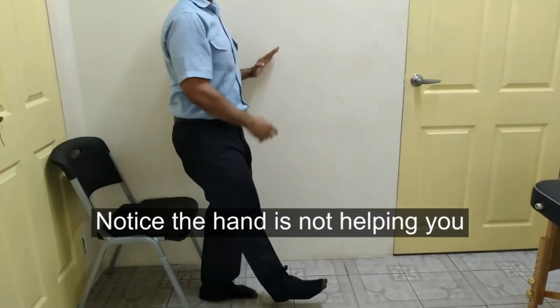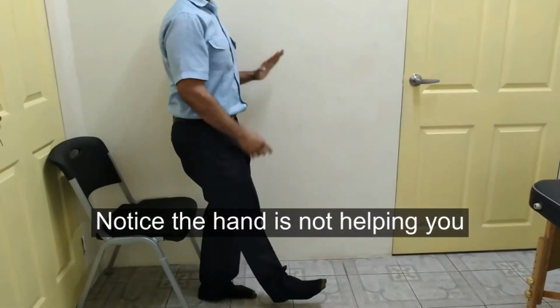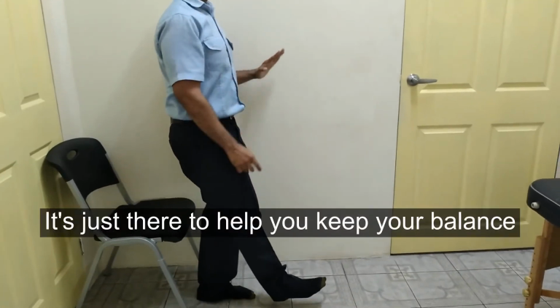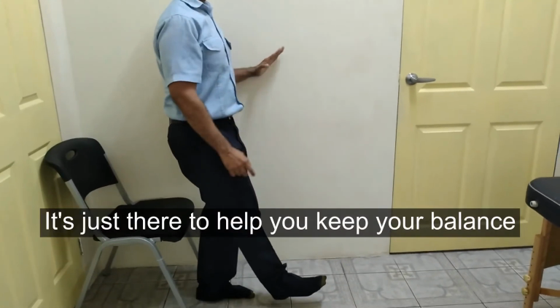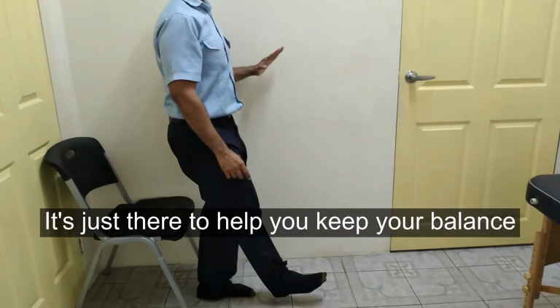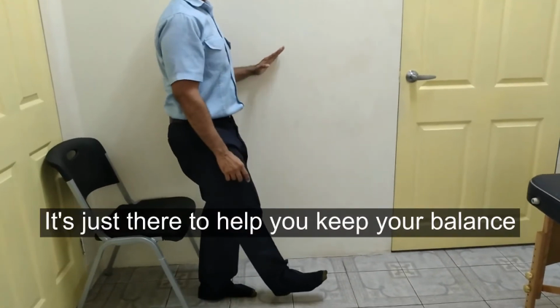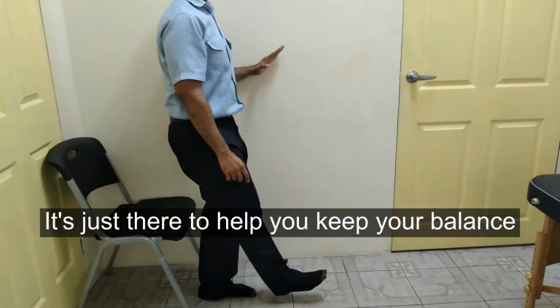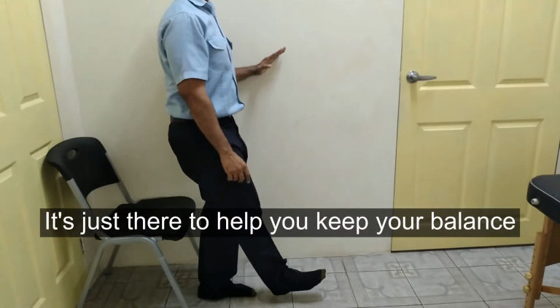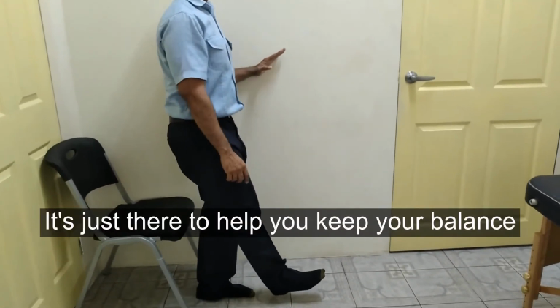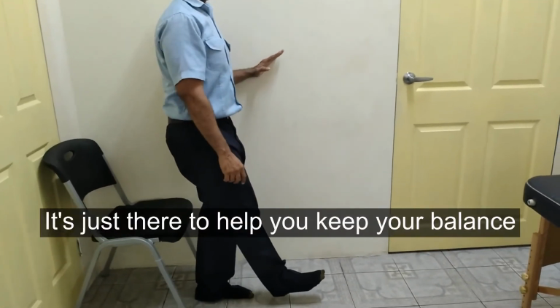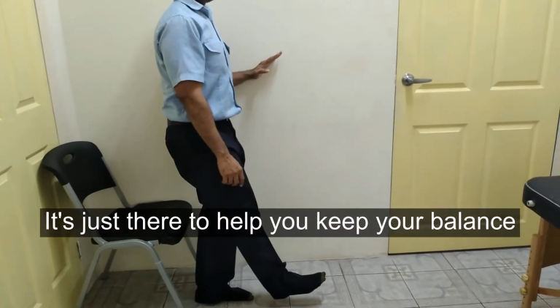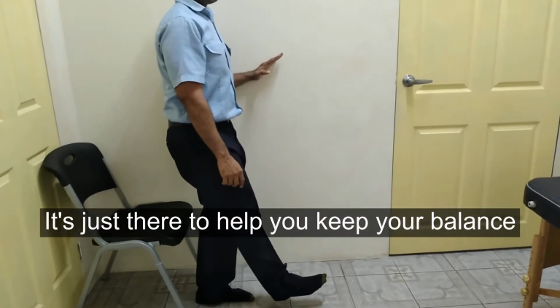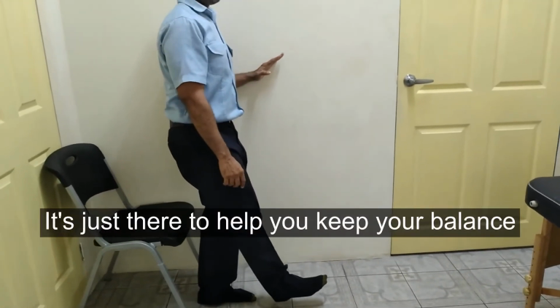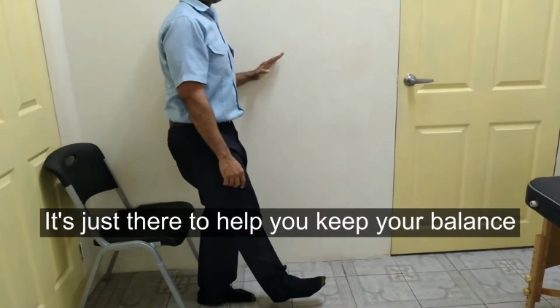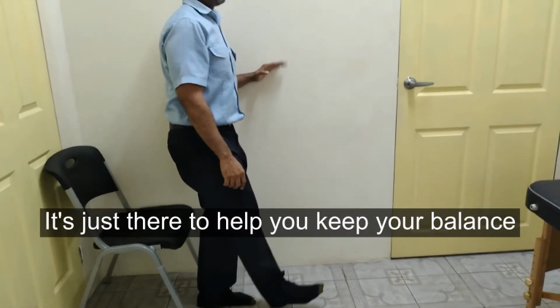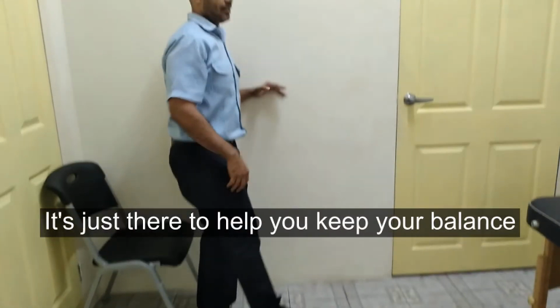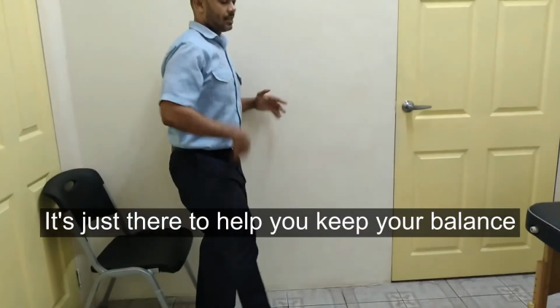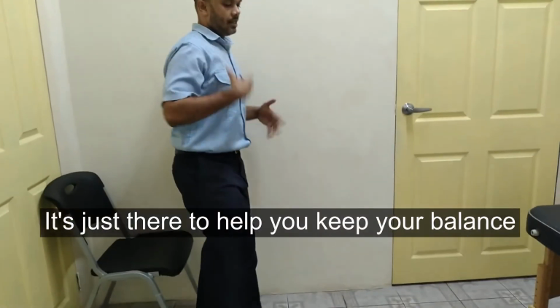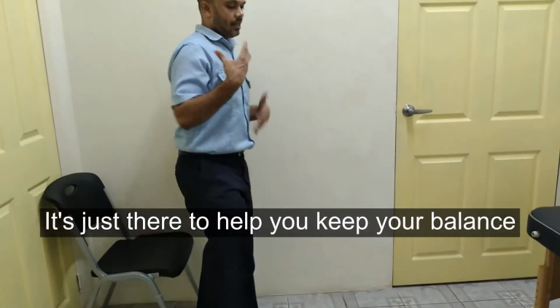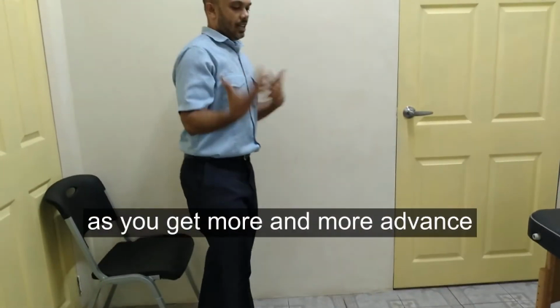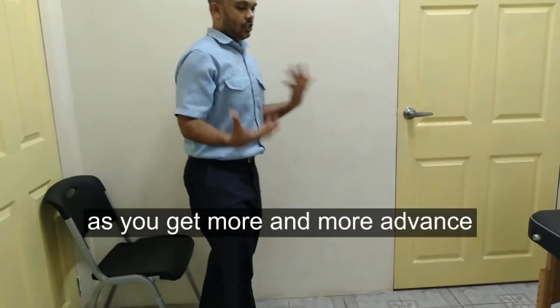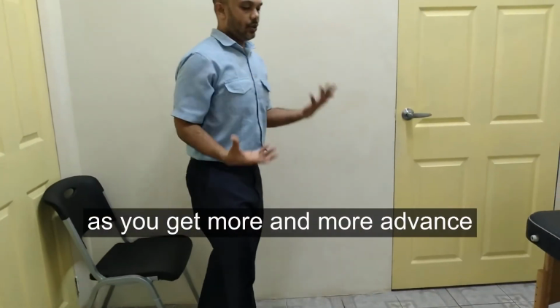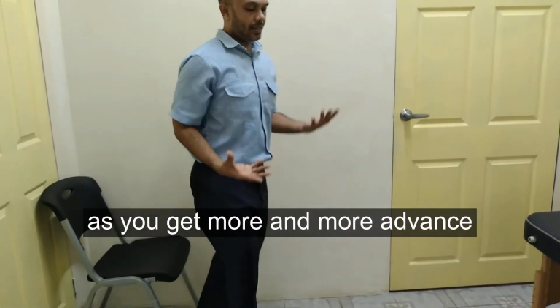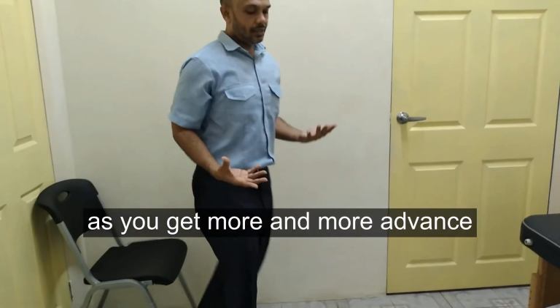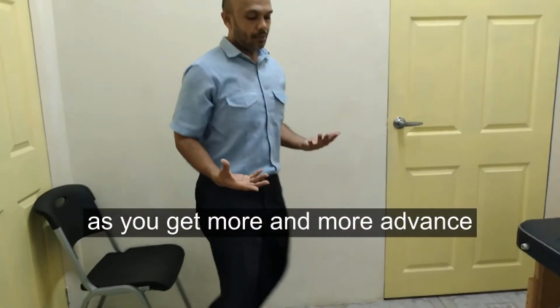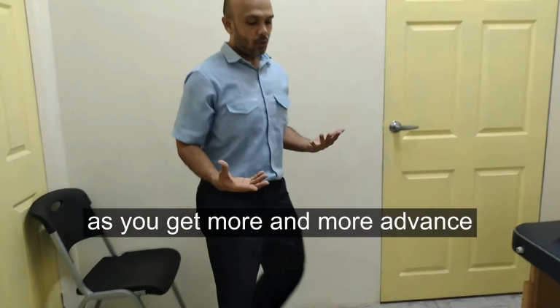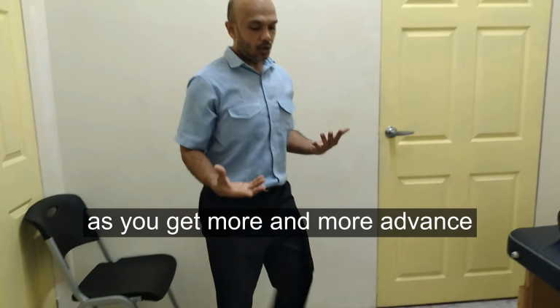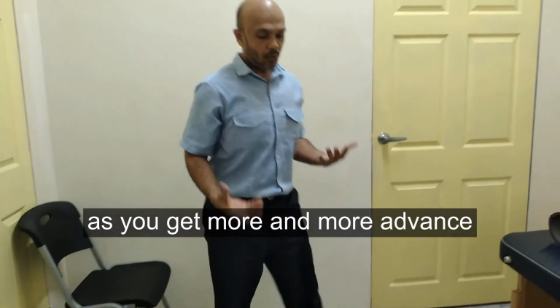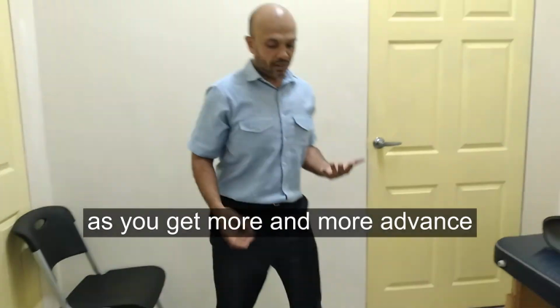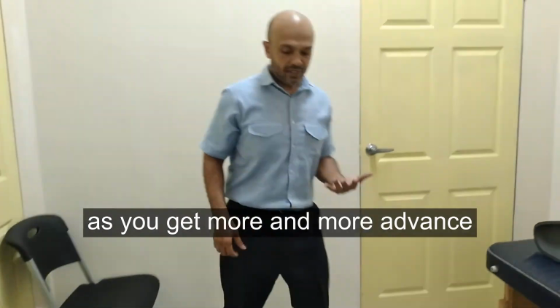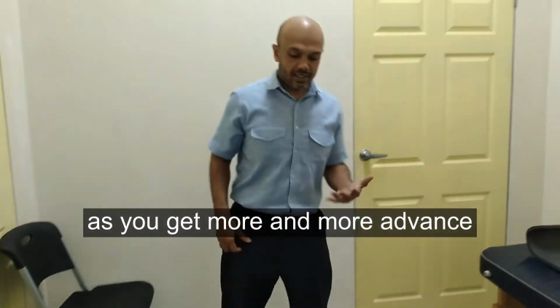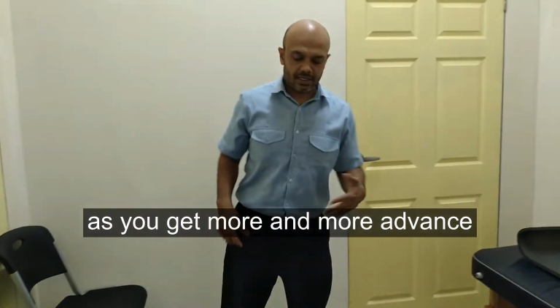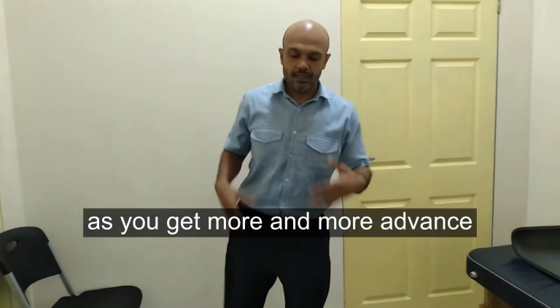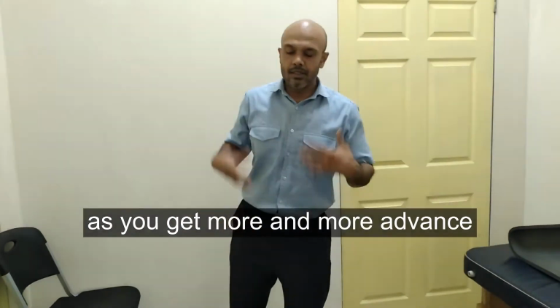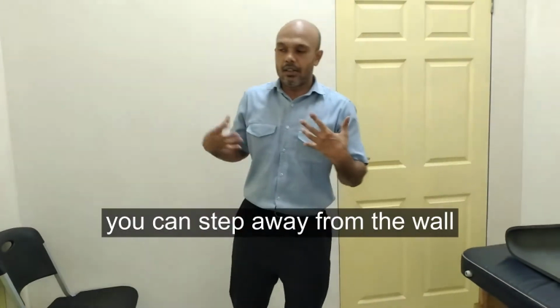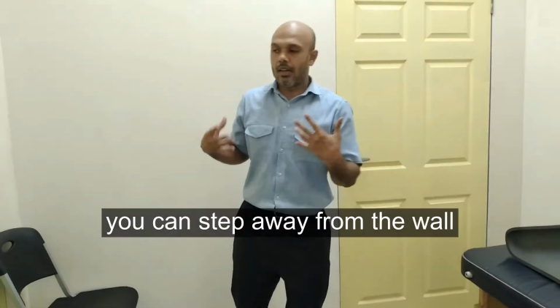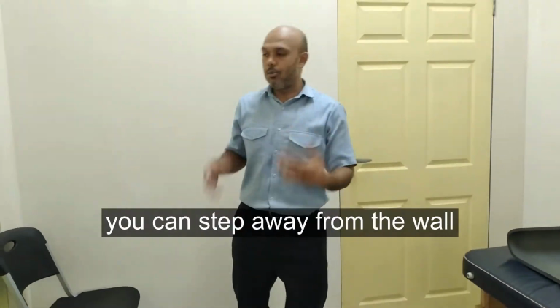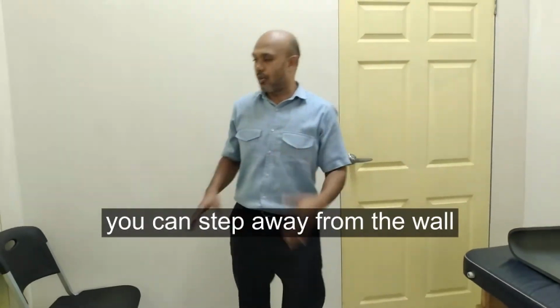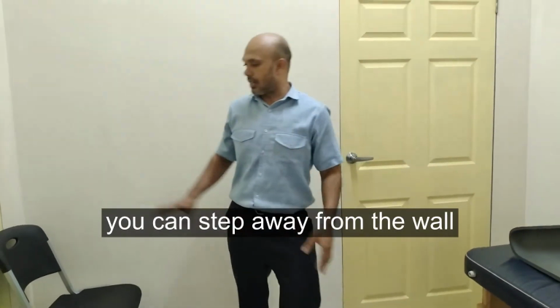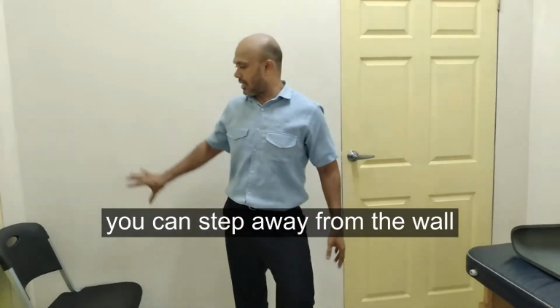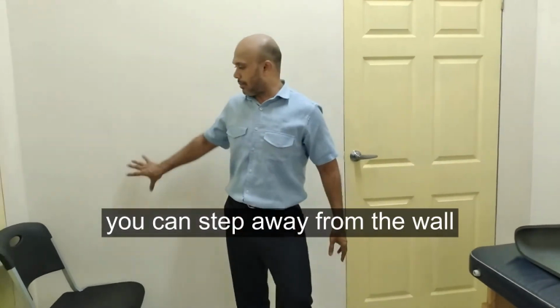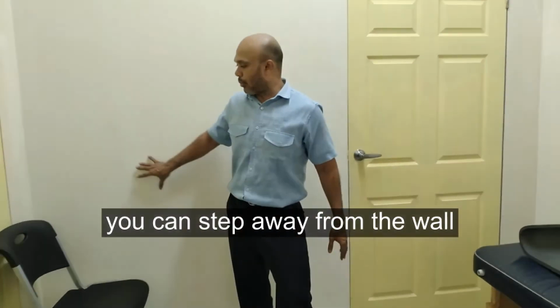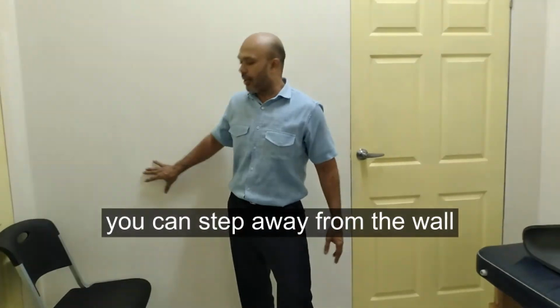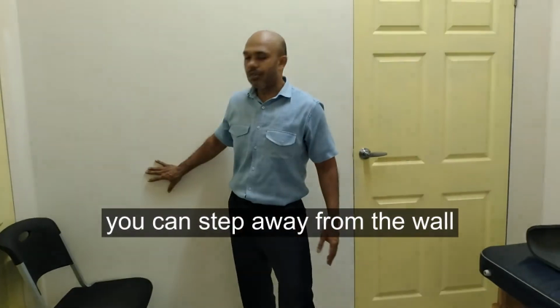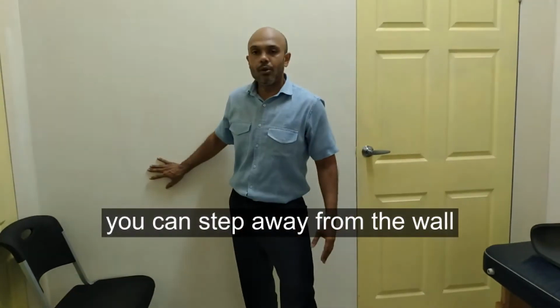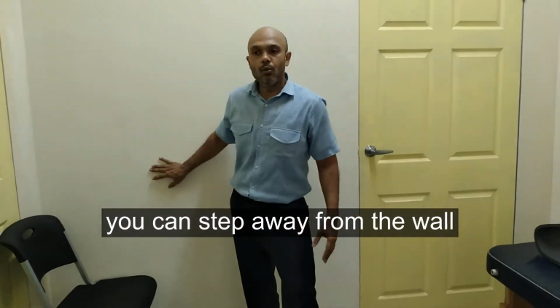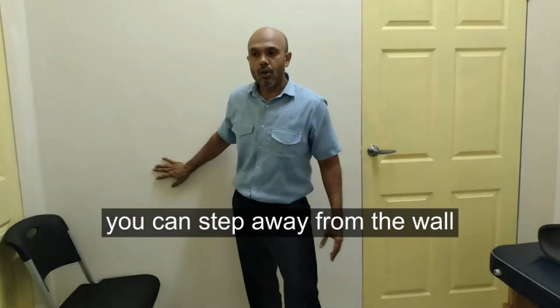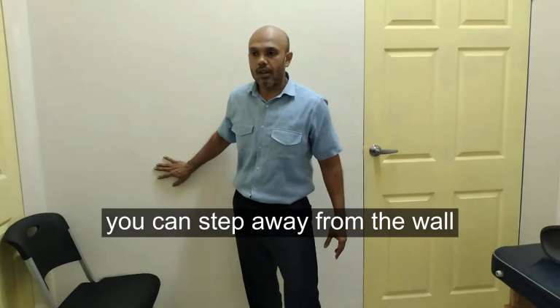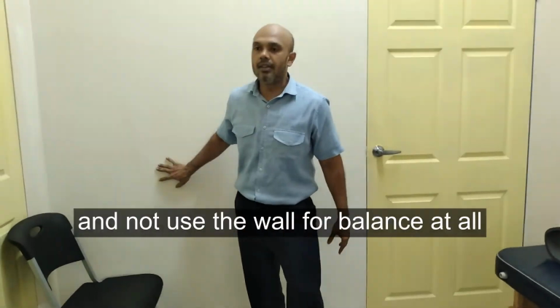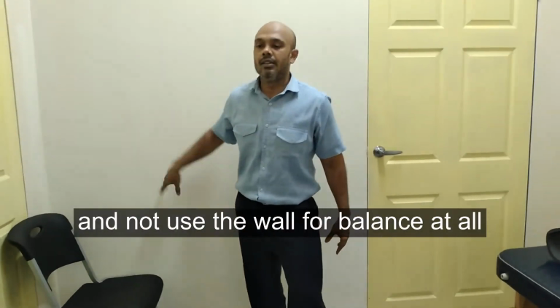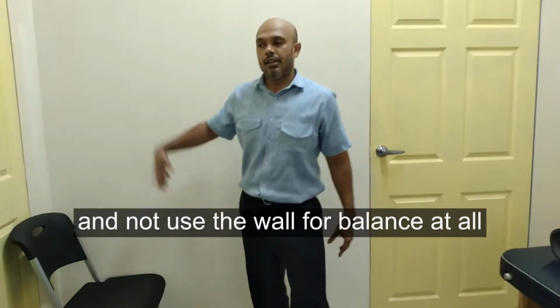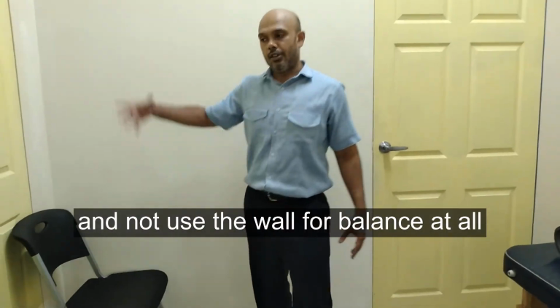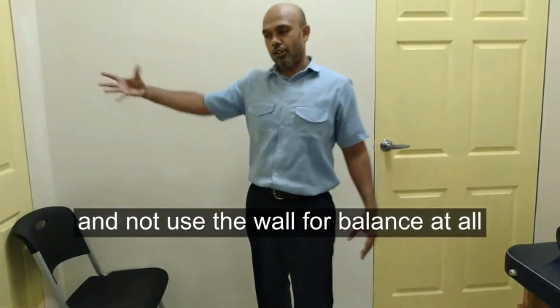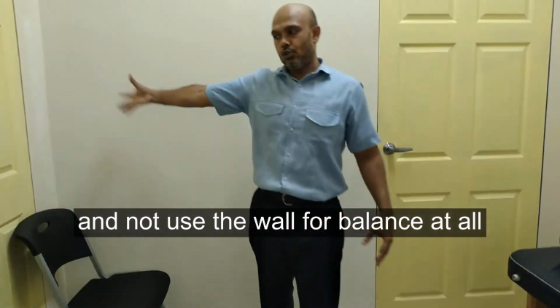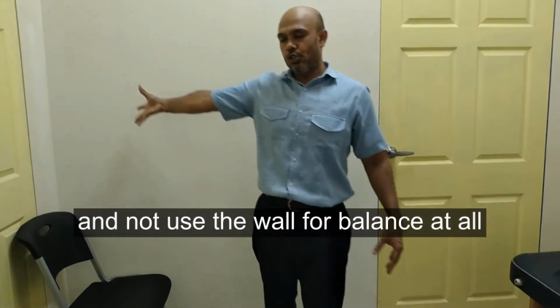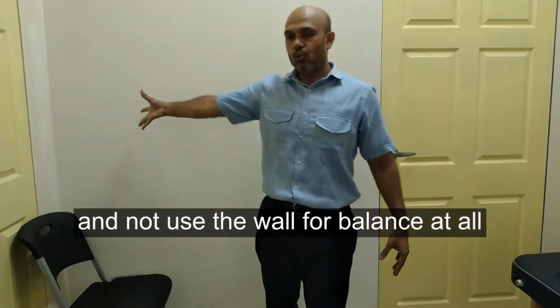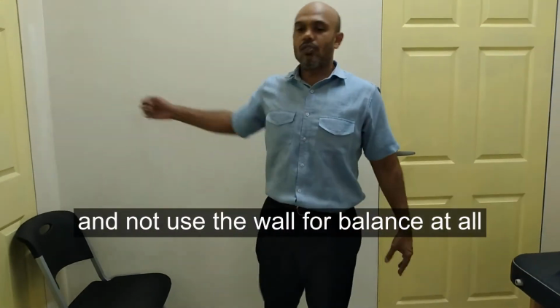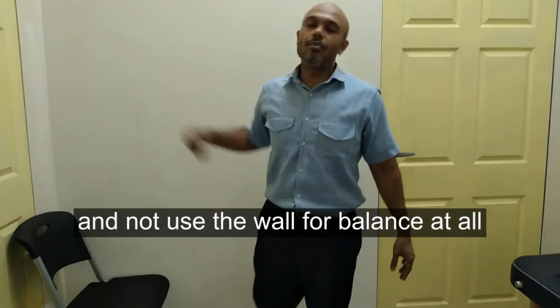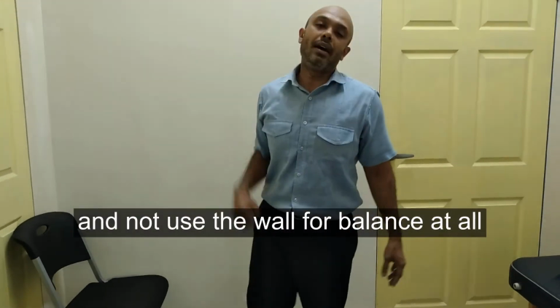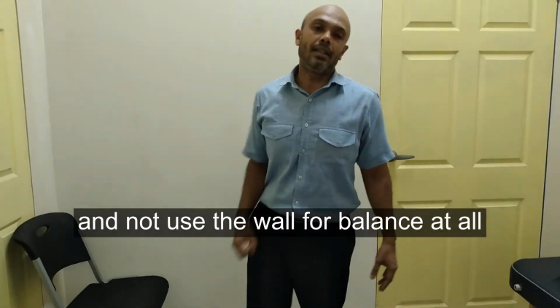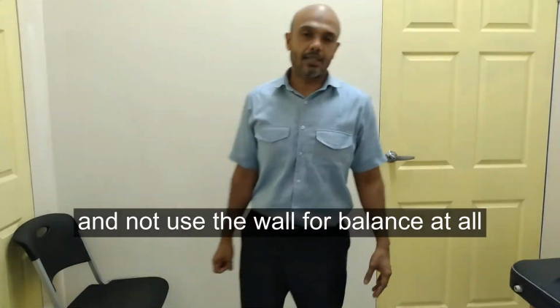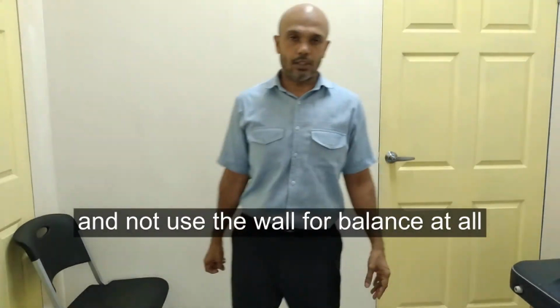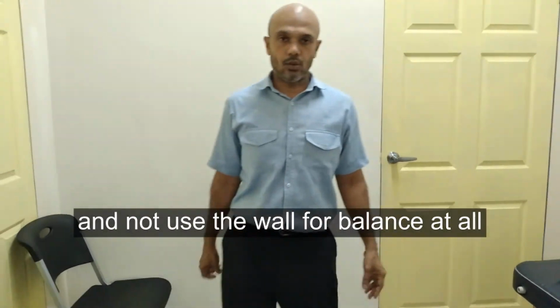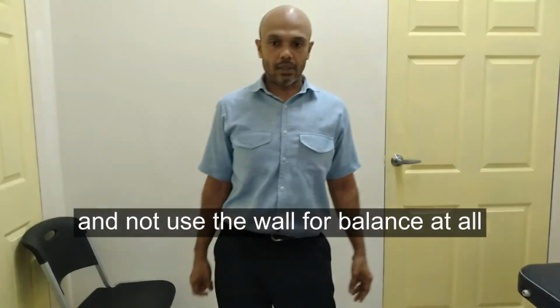We will essentially have to keep your balance. As you get more and more advanced, you can step away from the wall and not use the wall to balance.